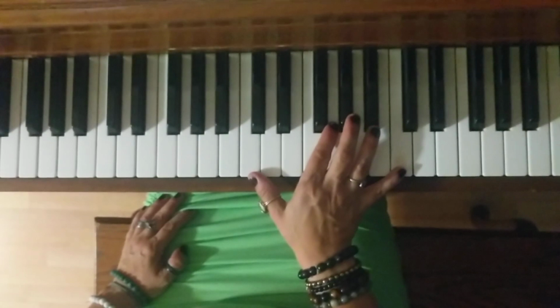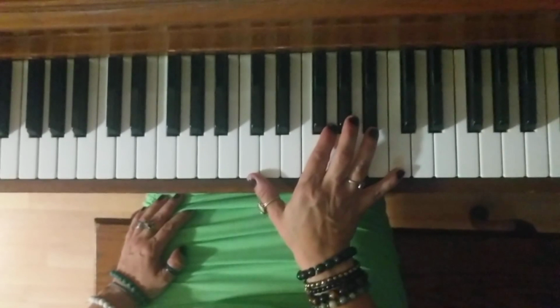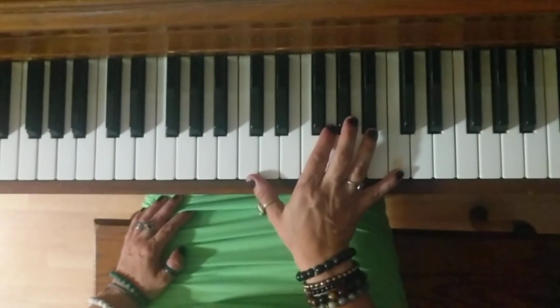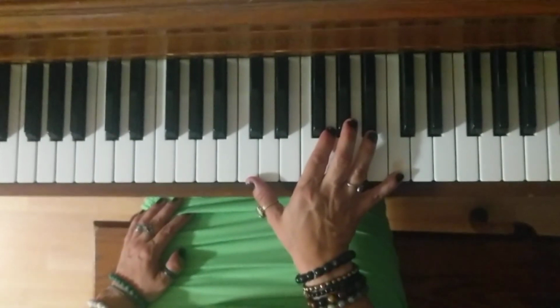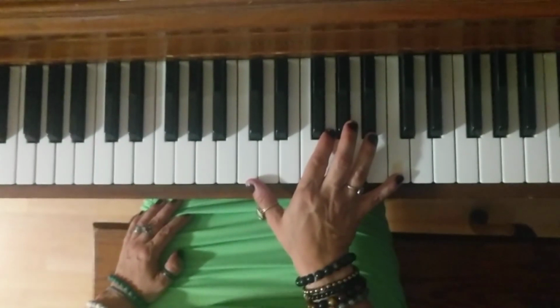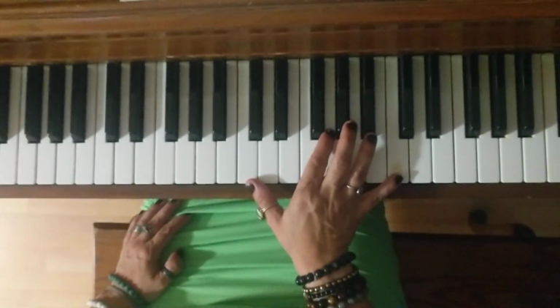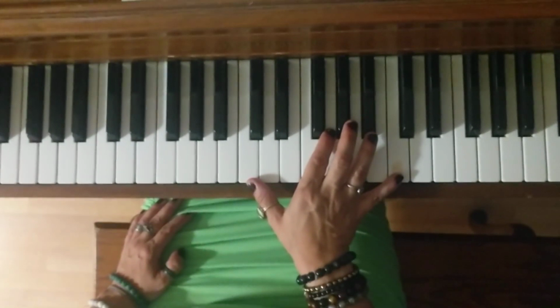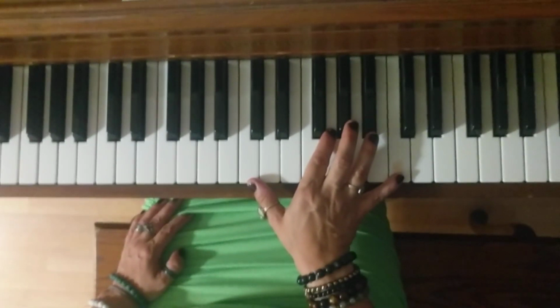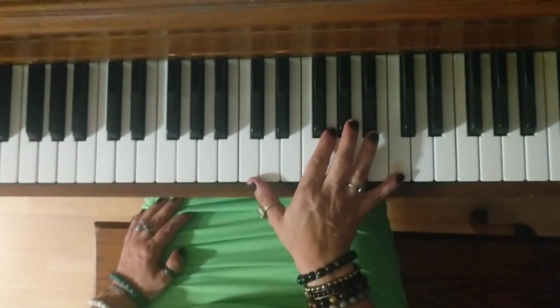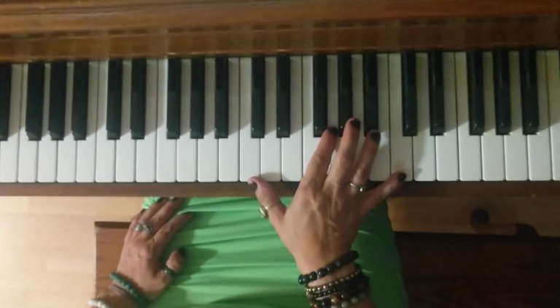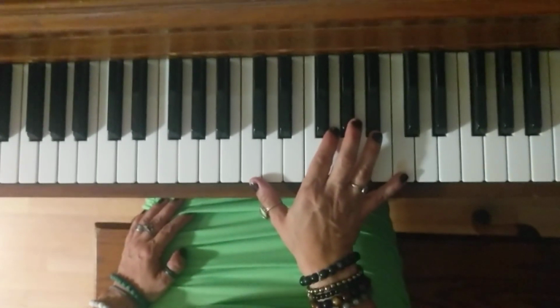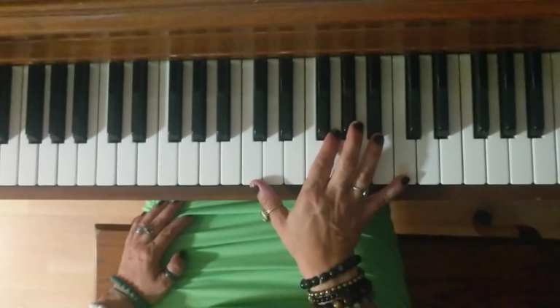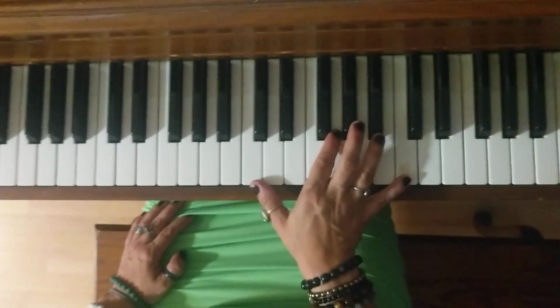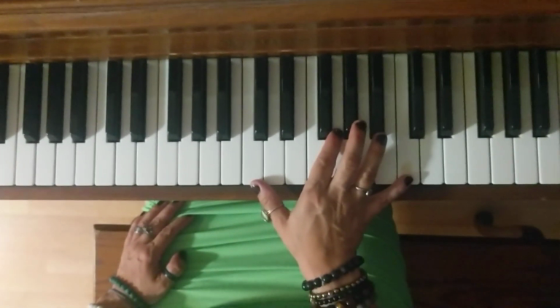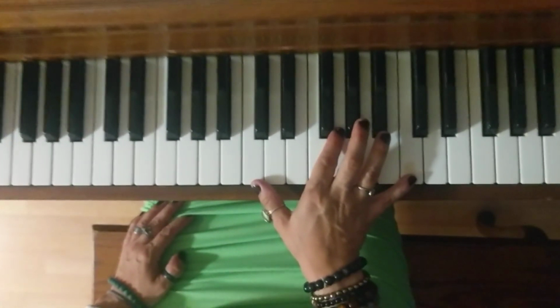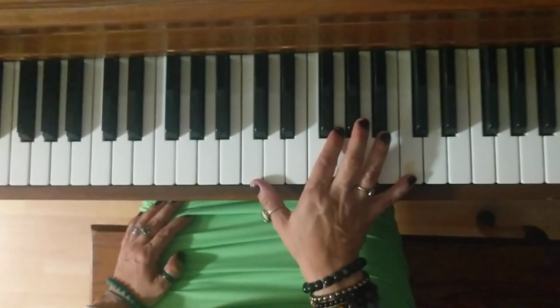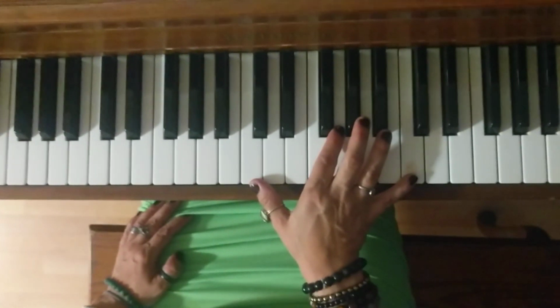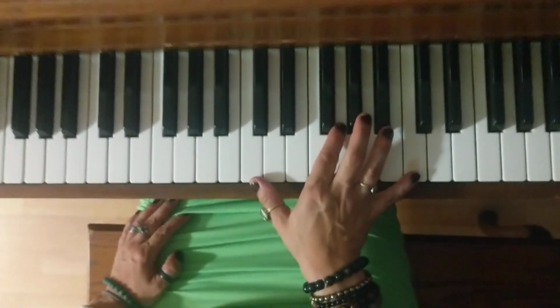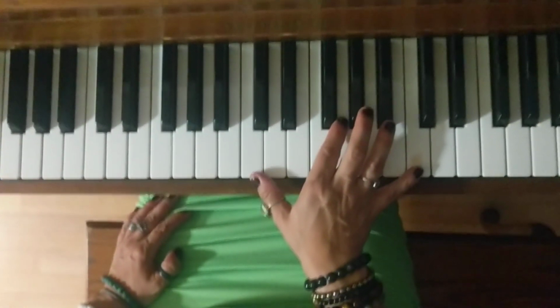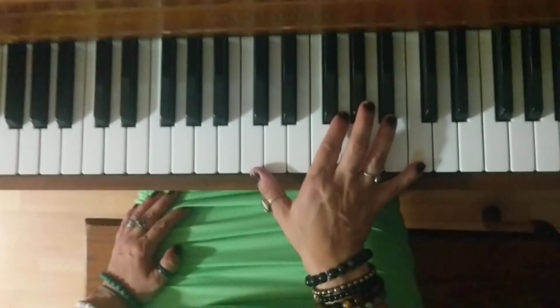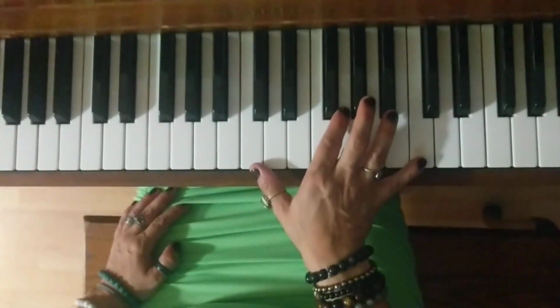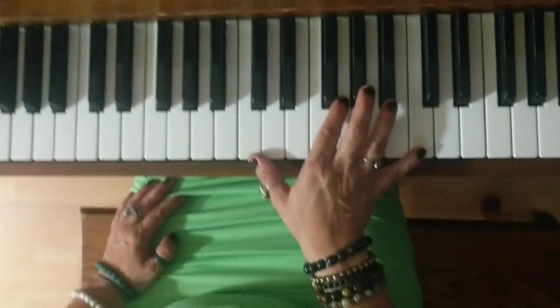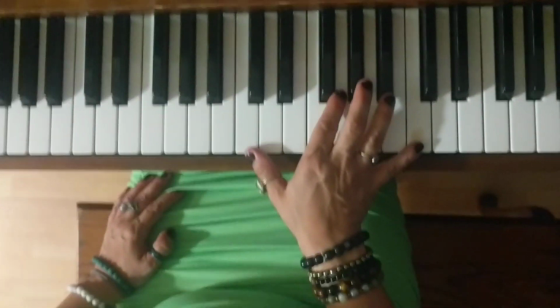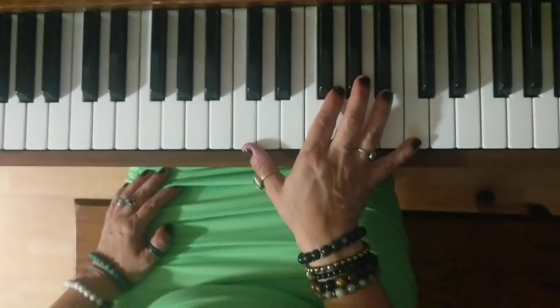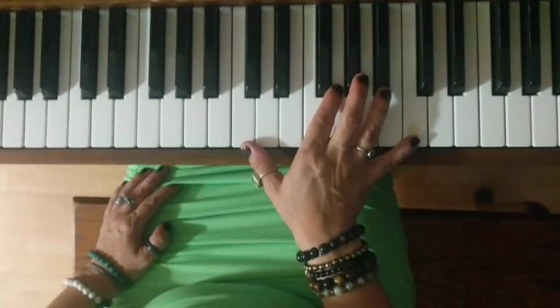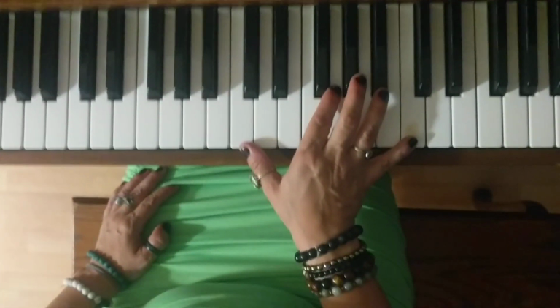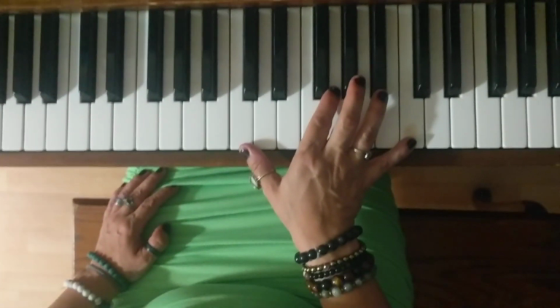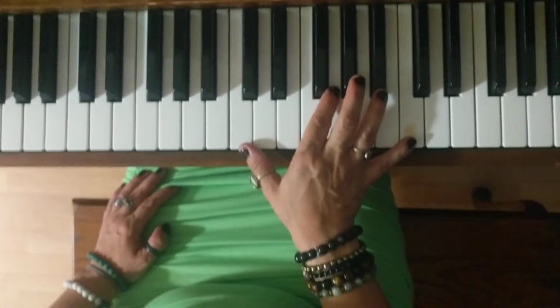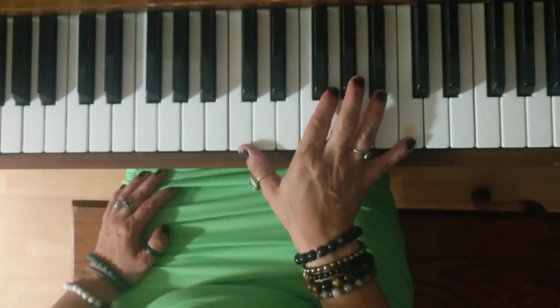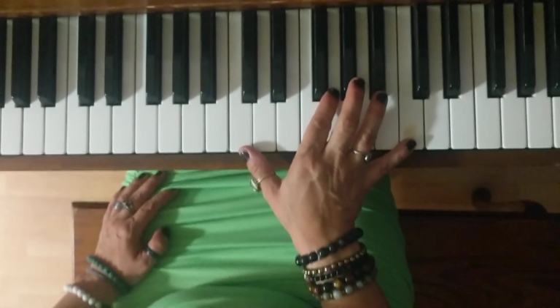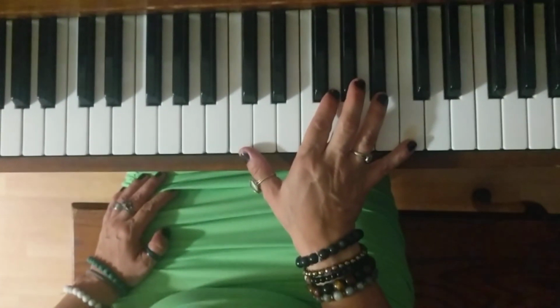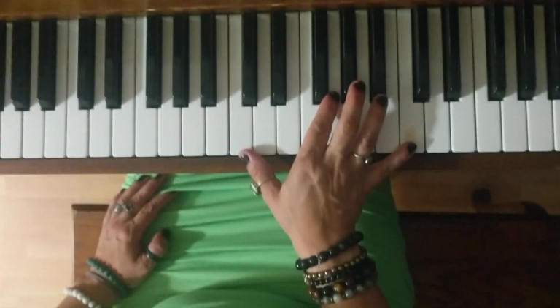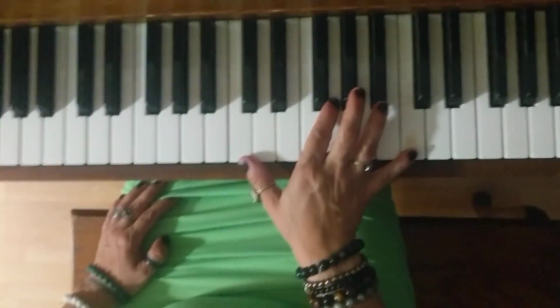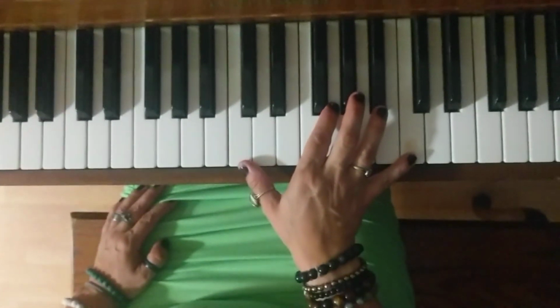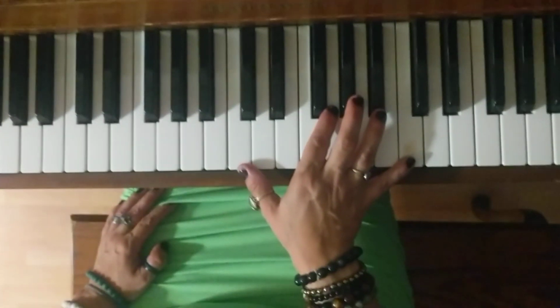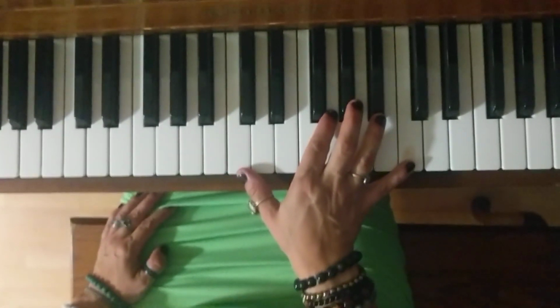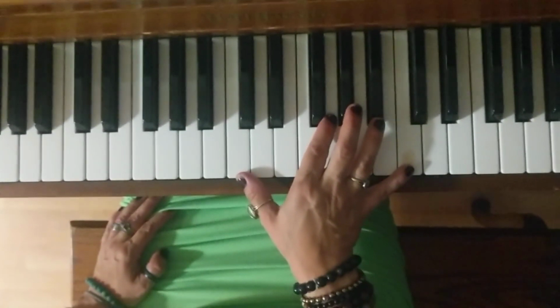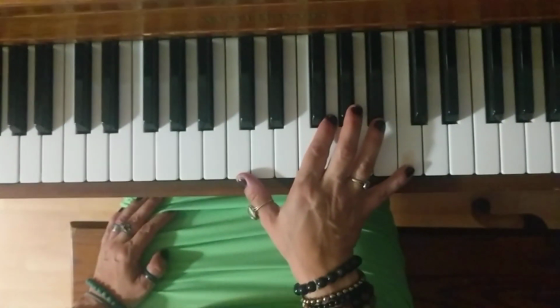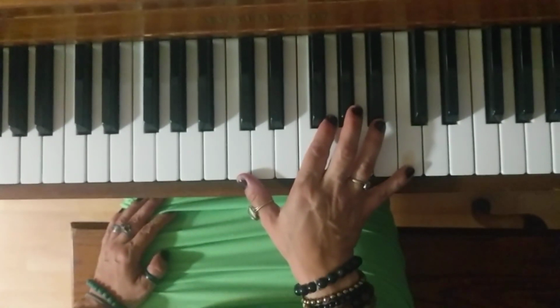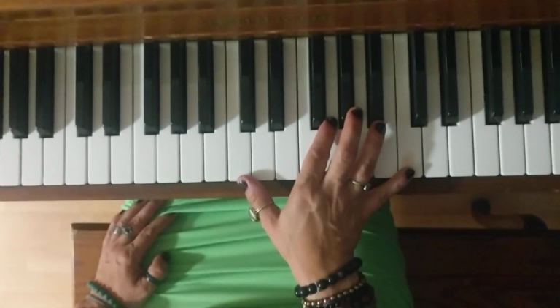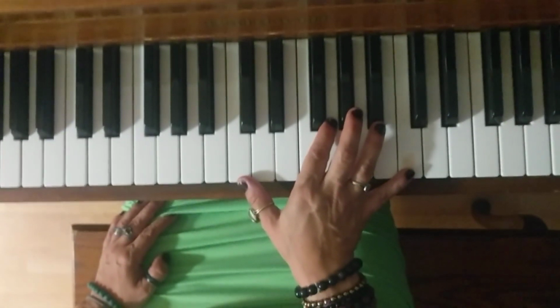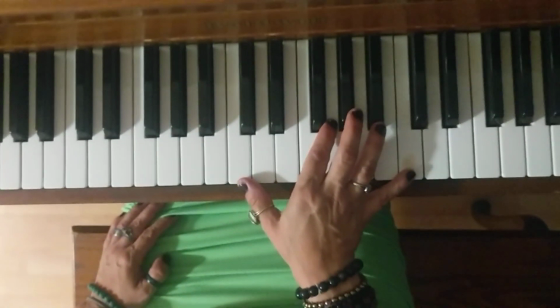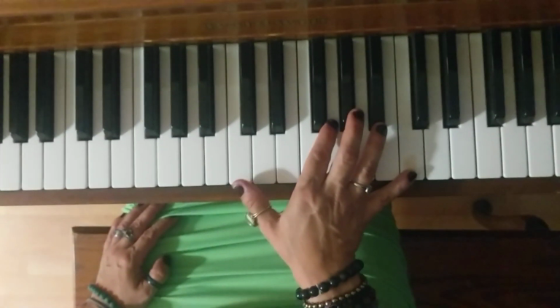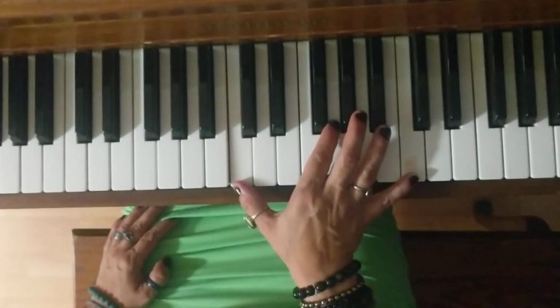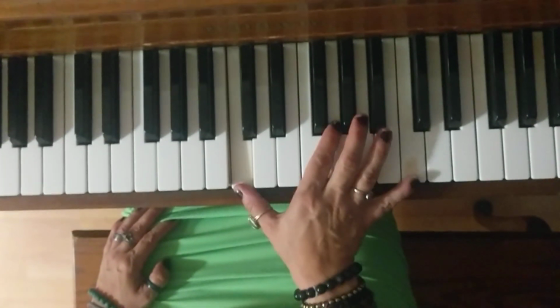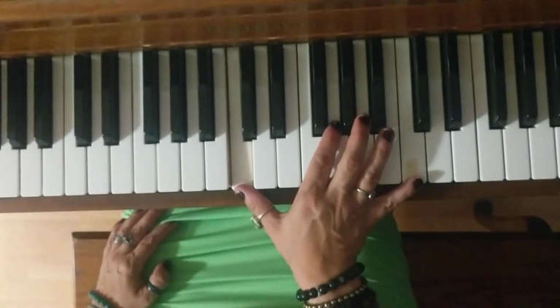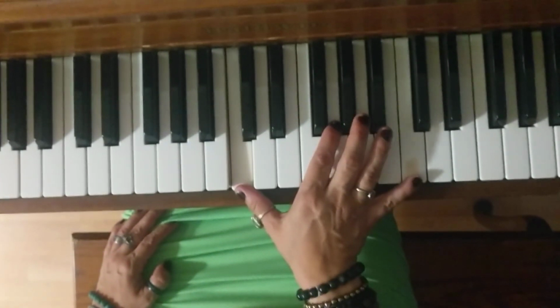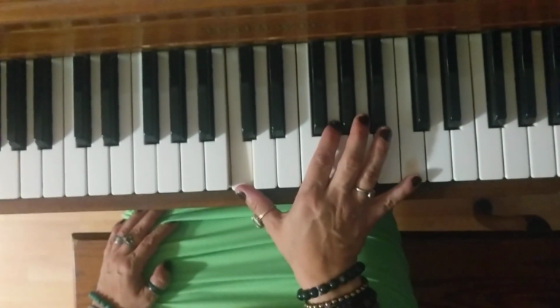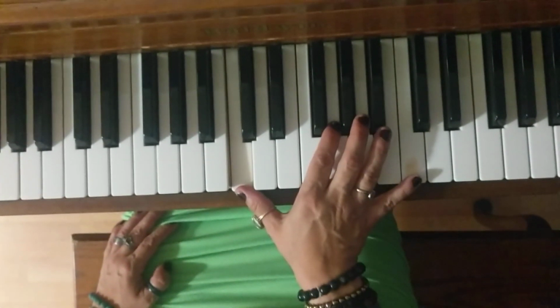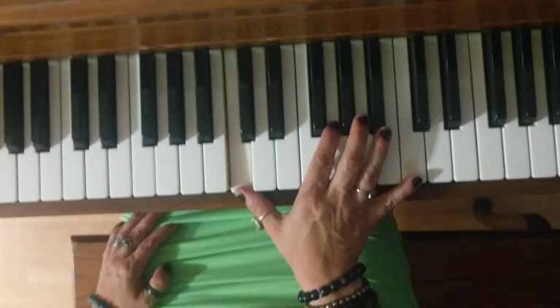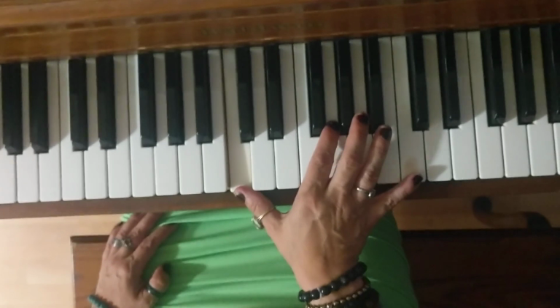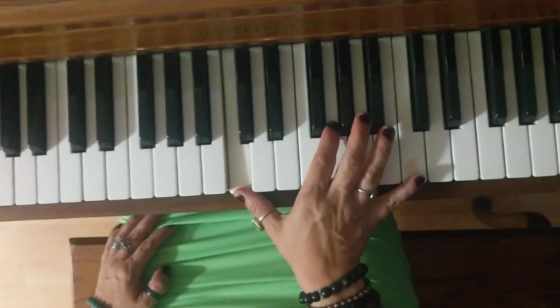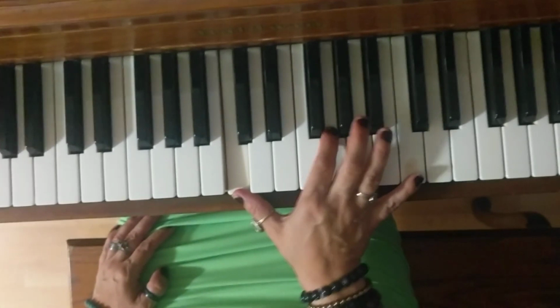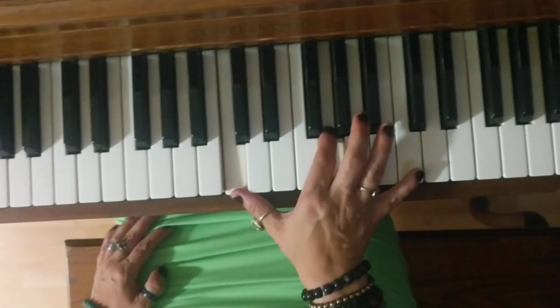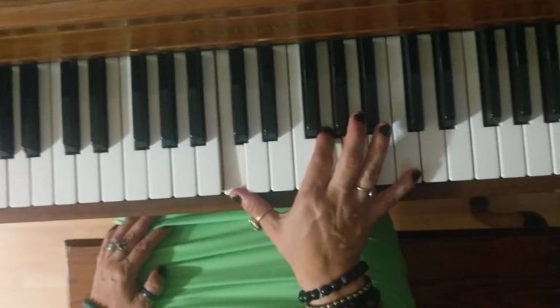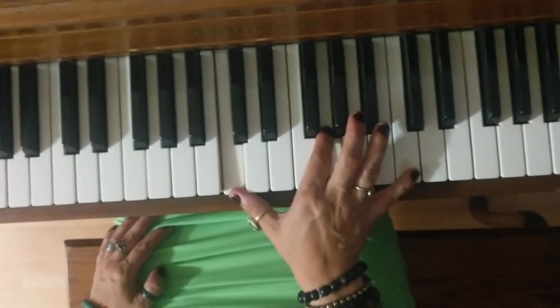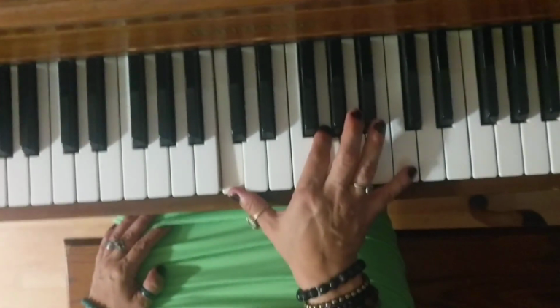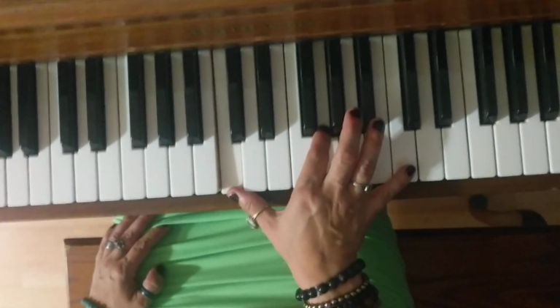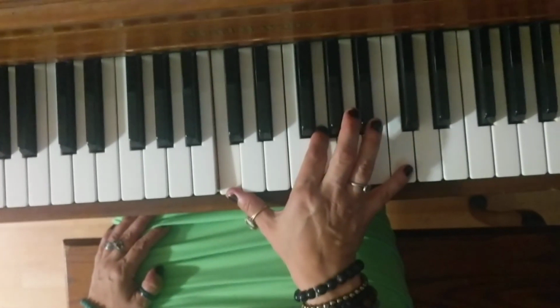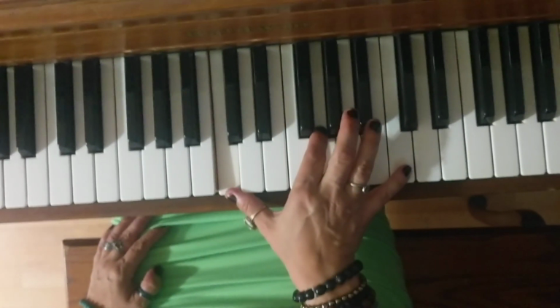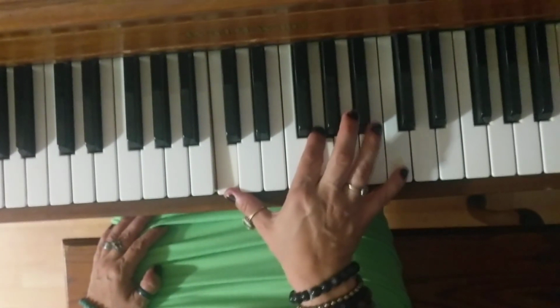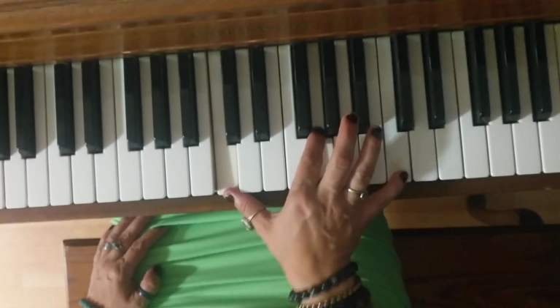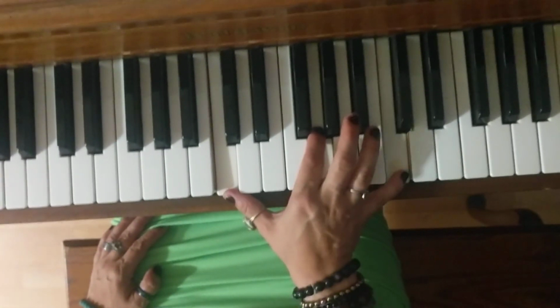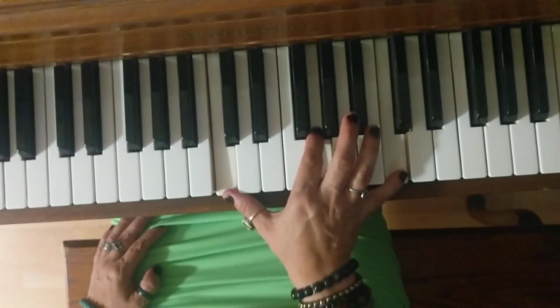Measure 60, line 1, broken down. C, G, C.